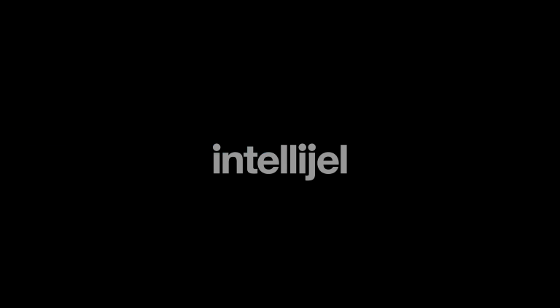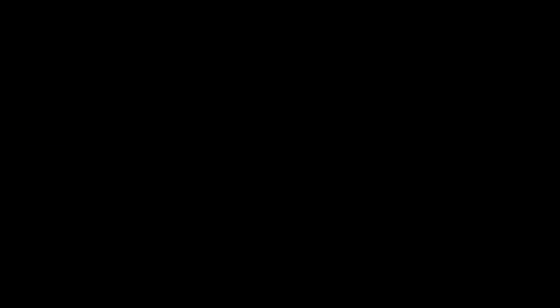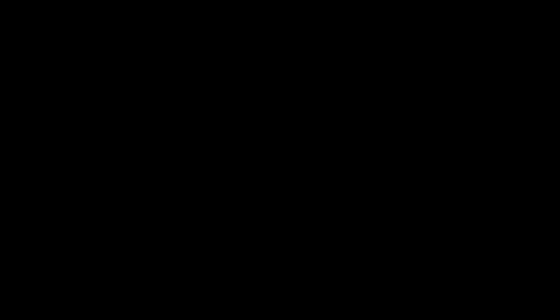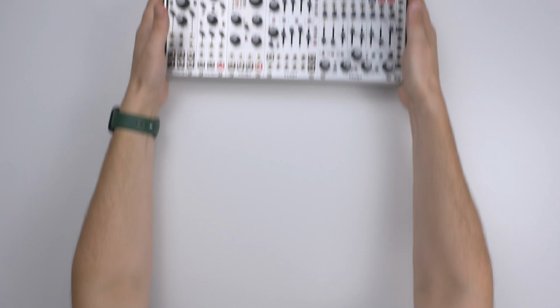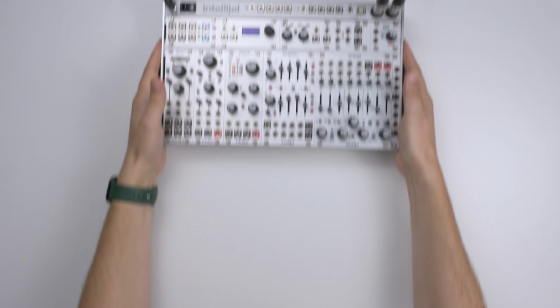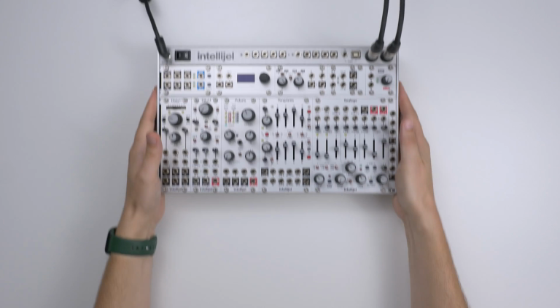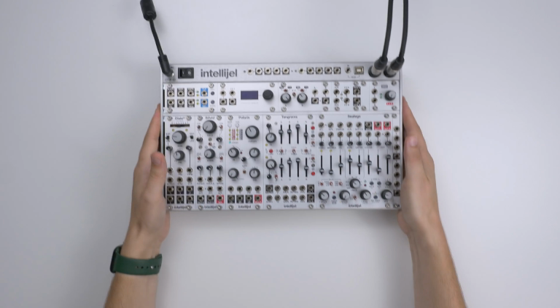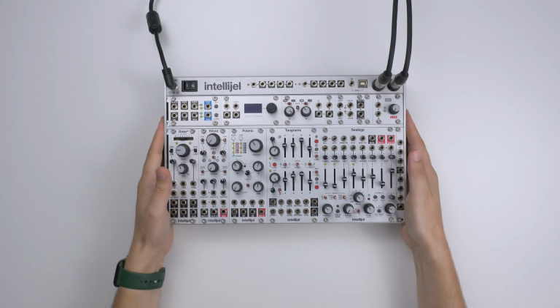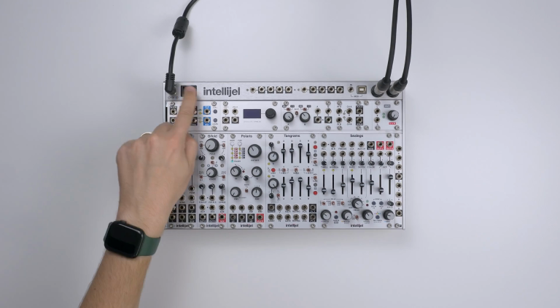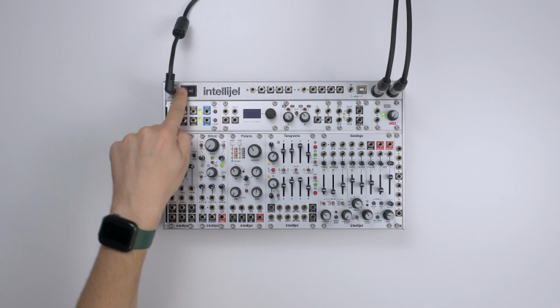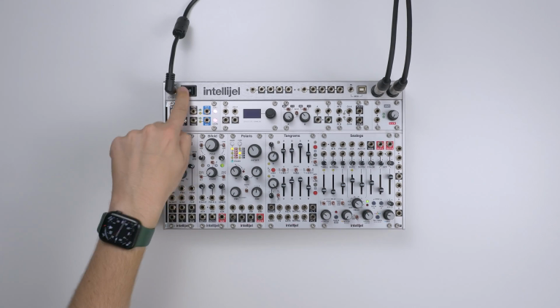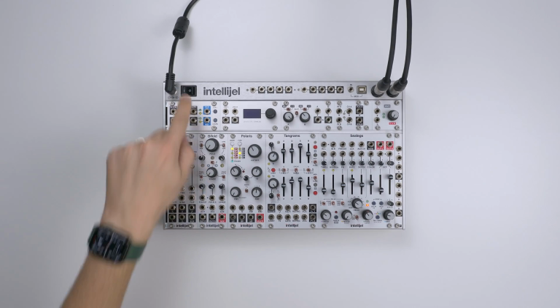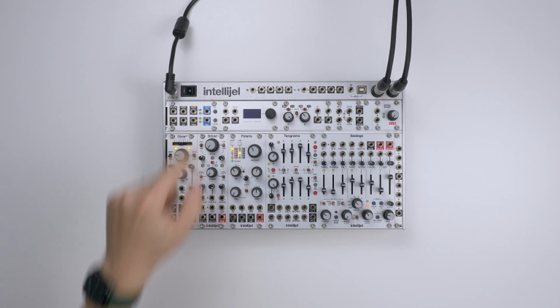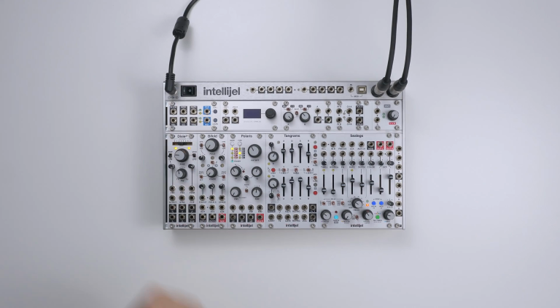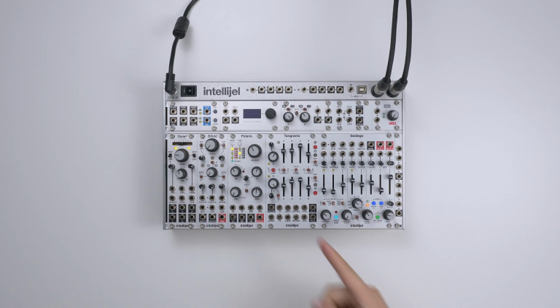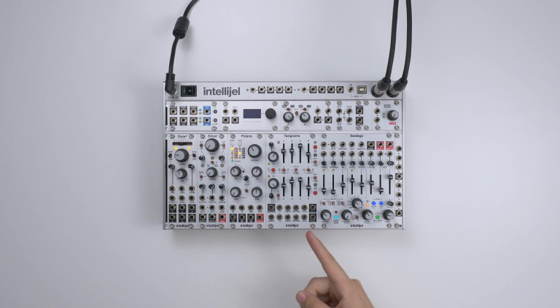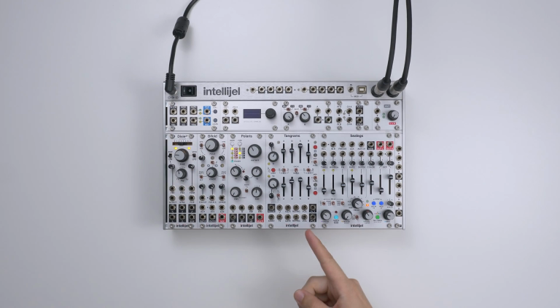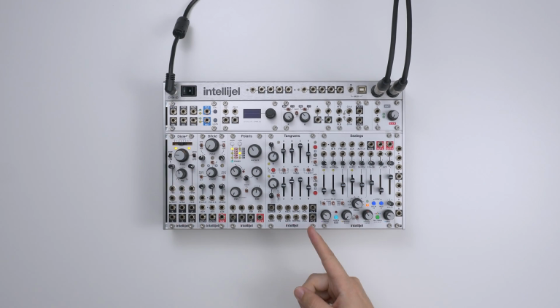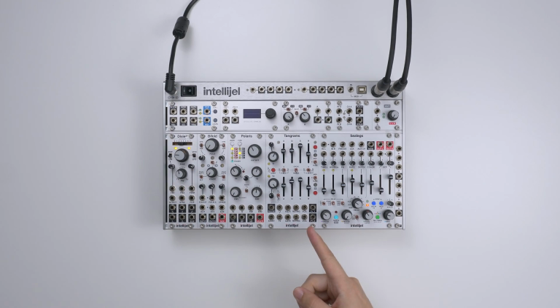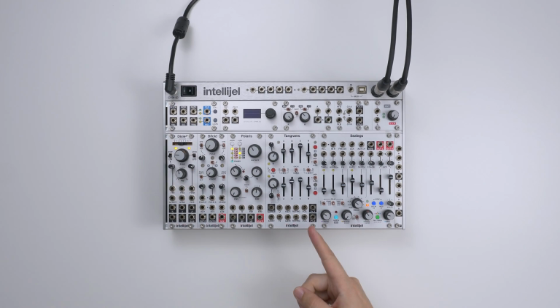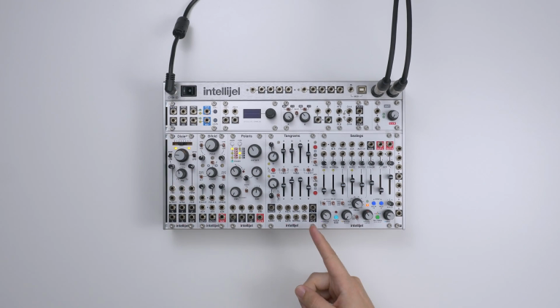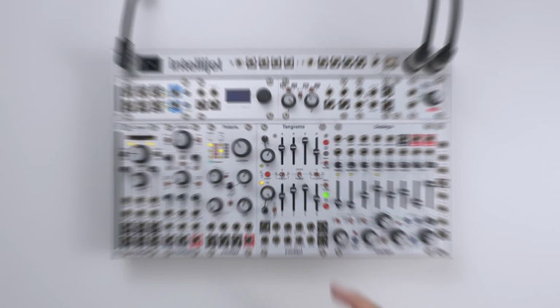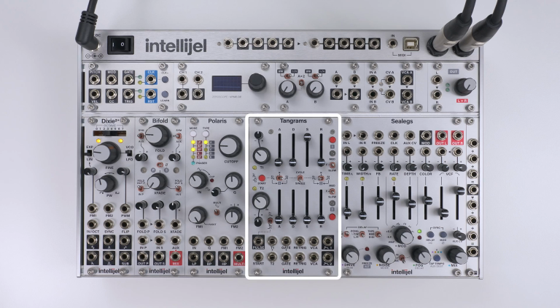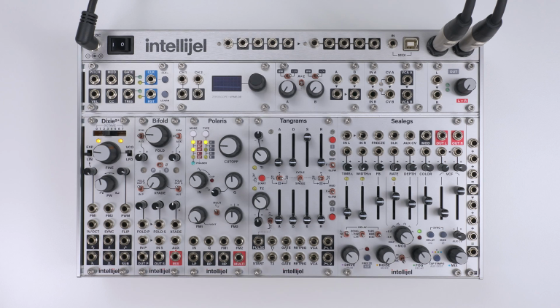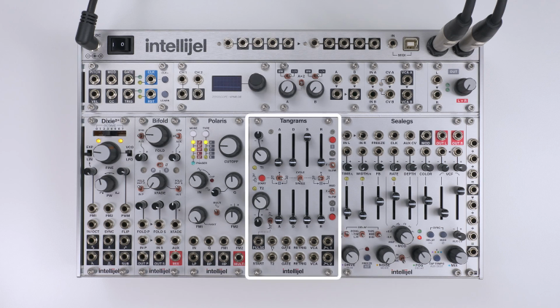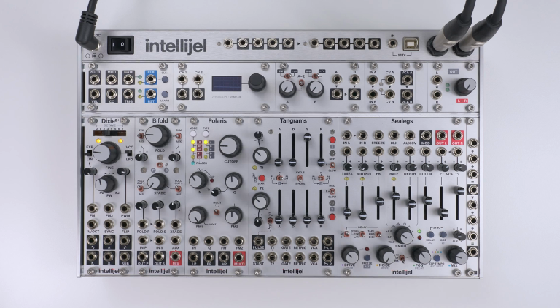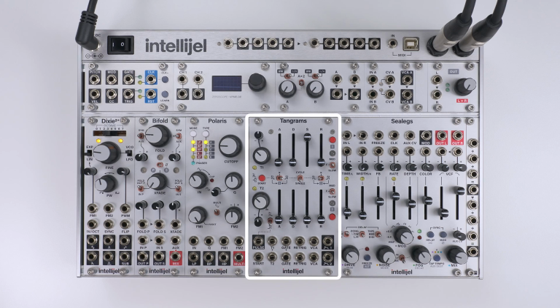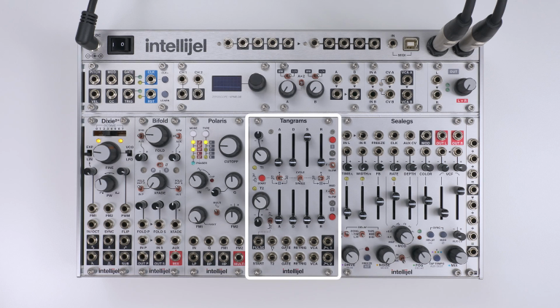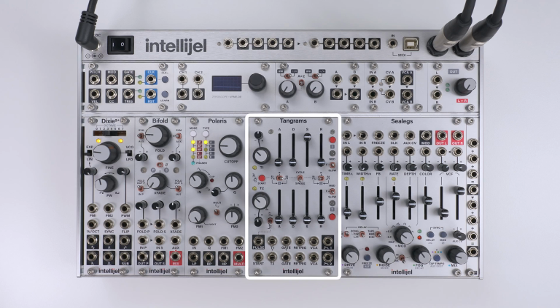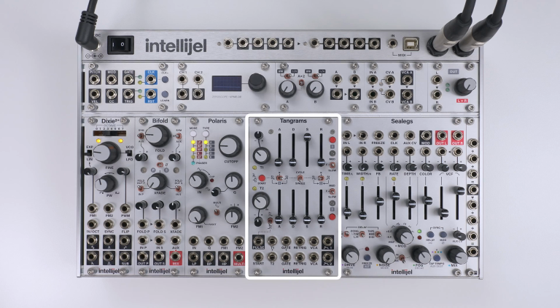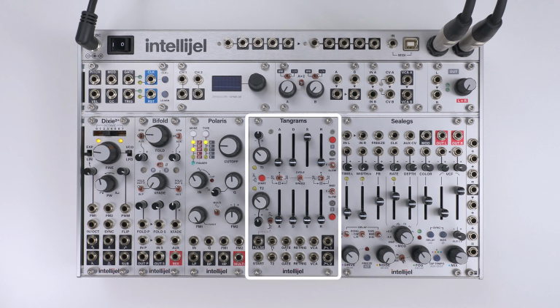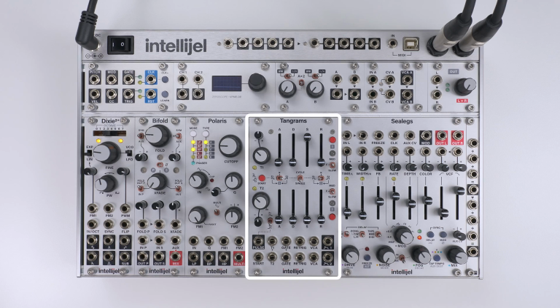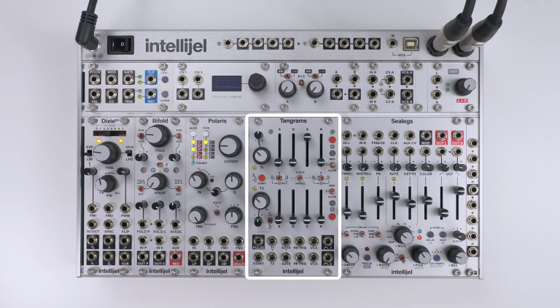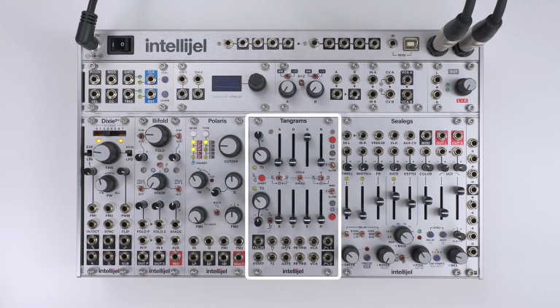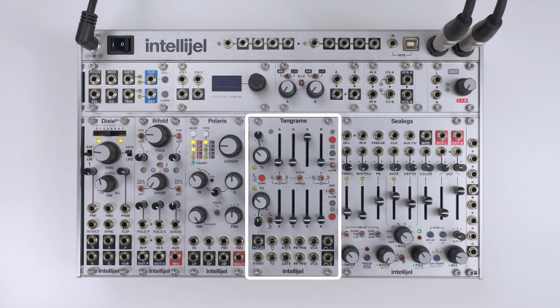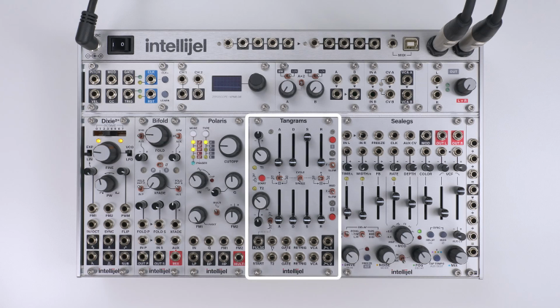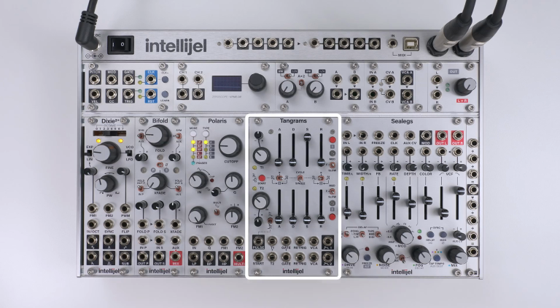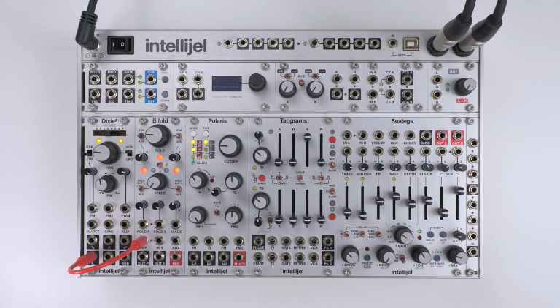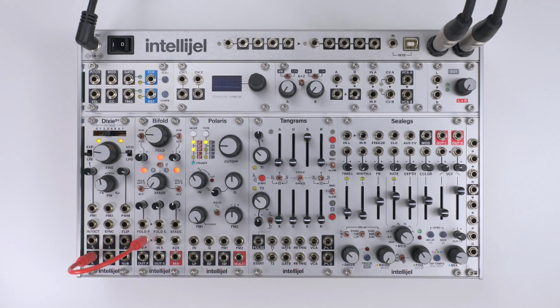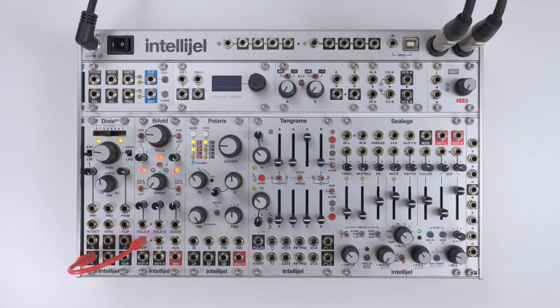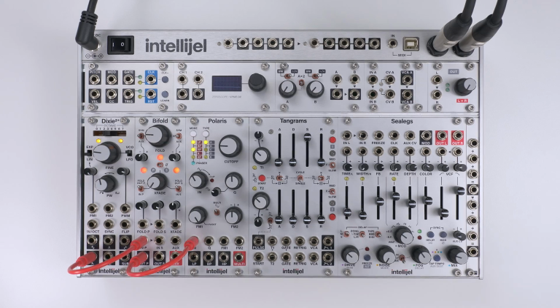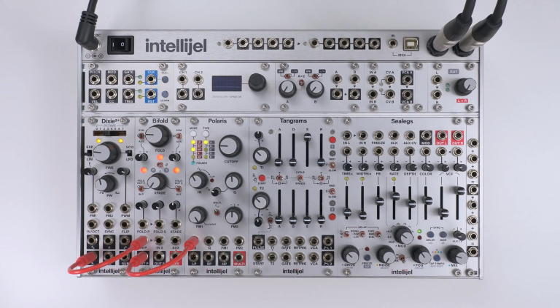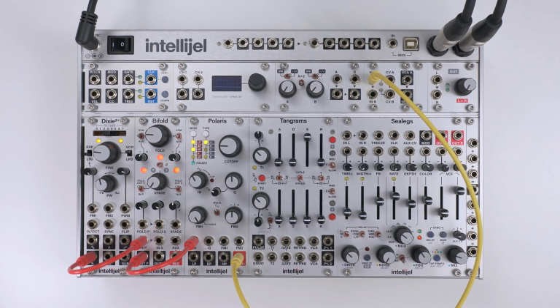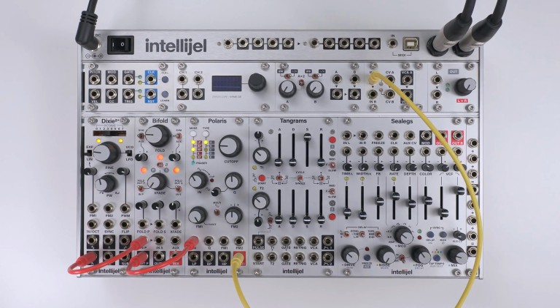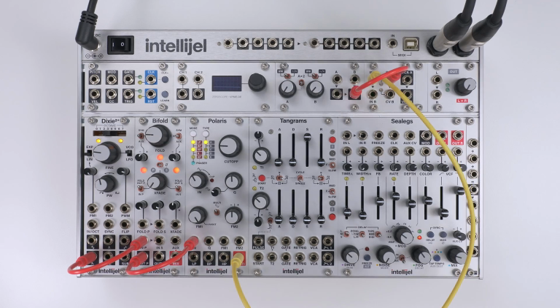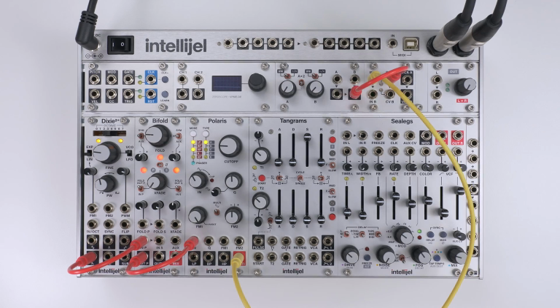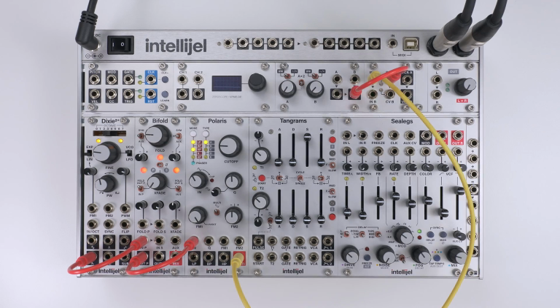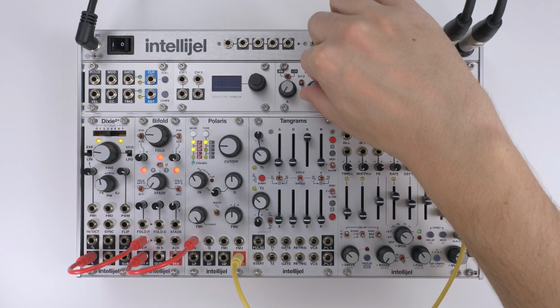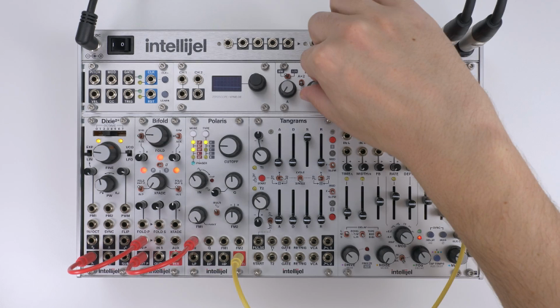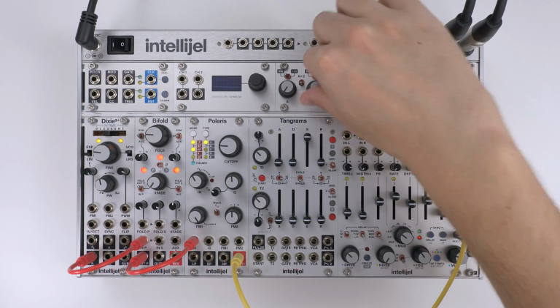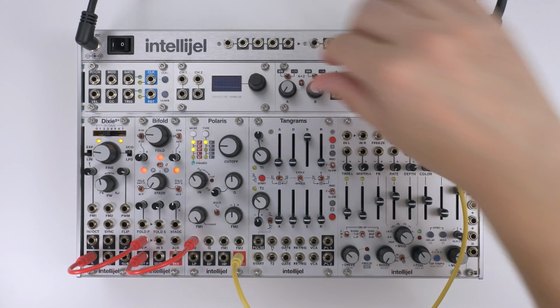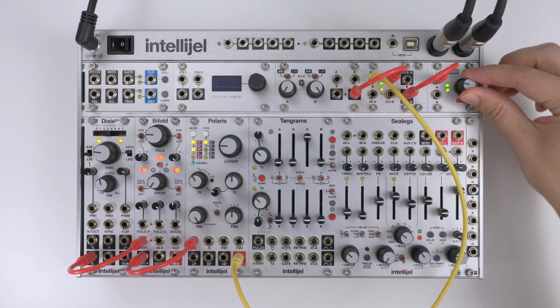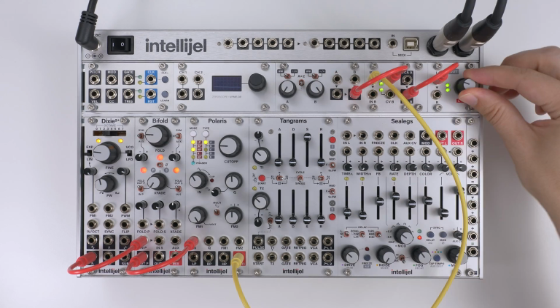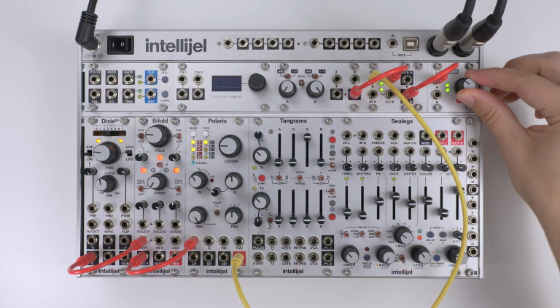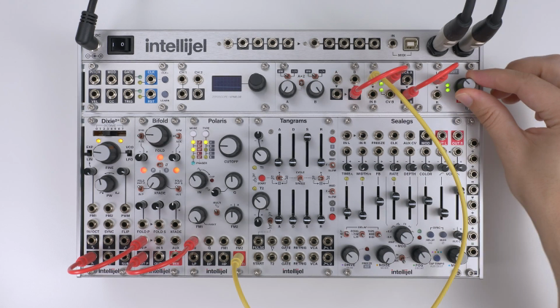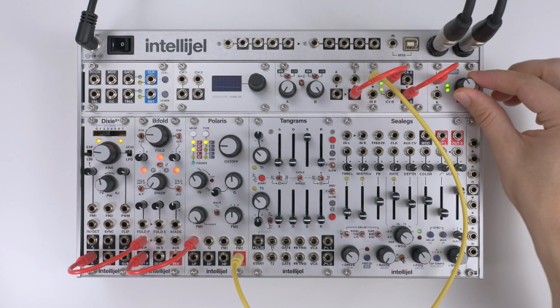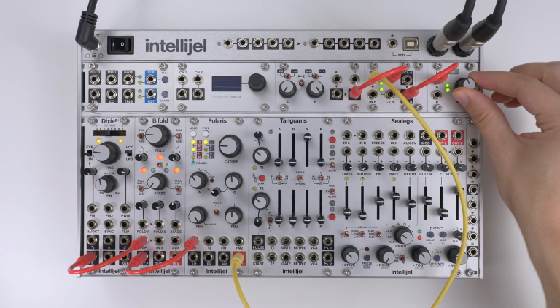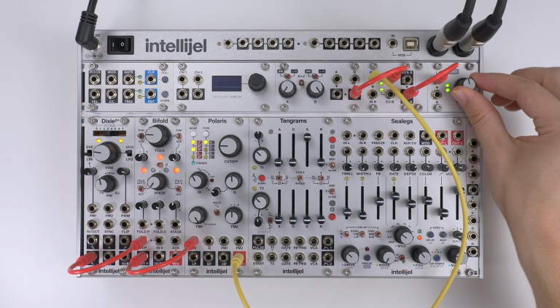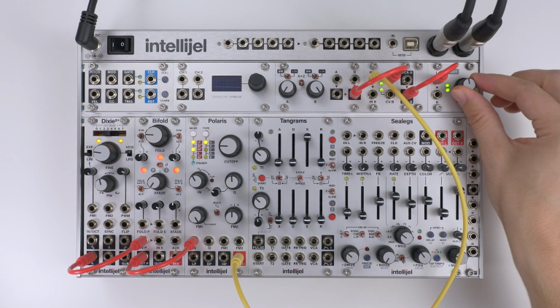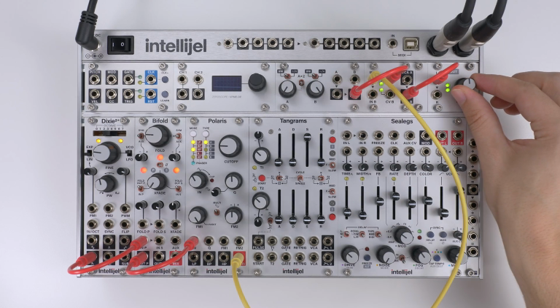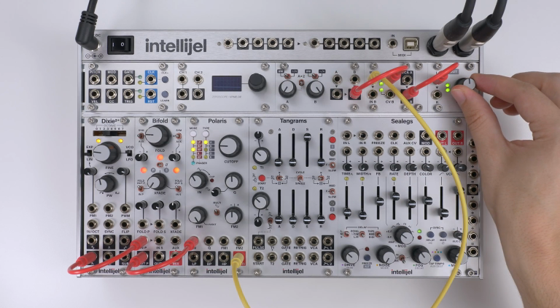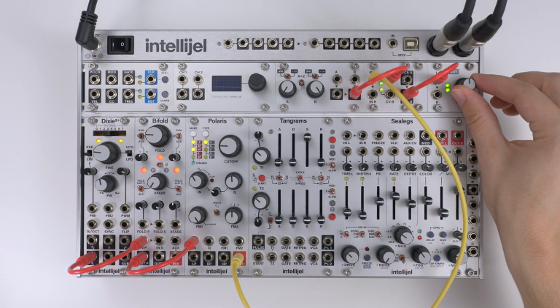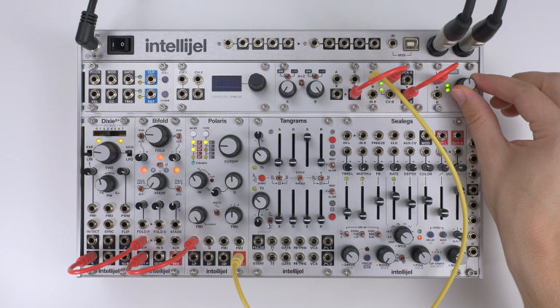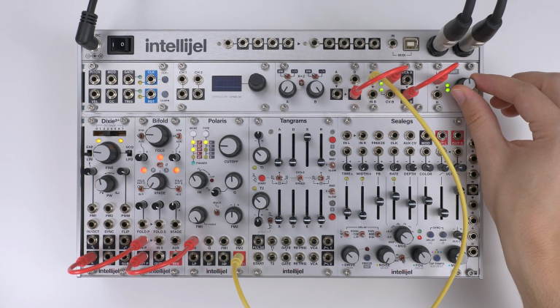Hello, today I want to show you the pulser circuit on Tangrams. Let's set up a basic patch to explain how it works.